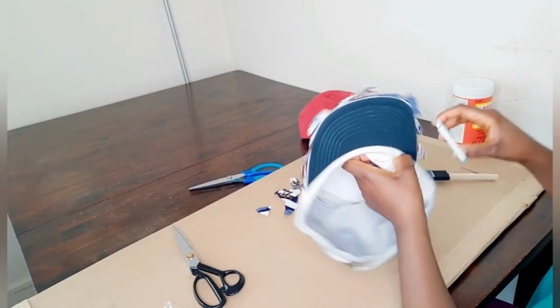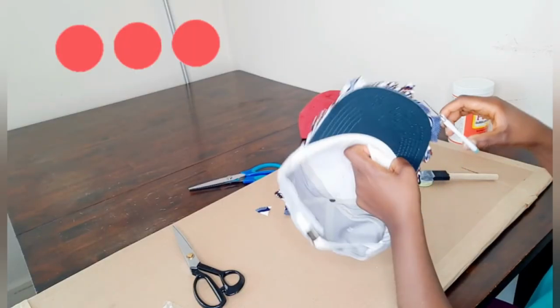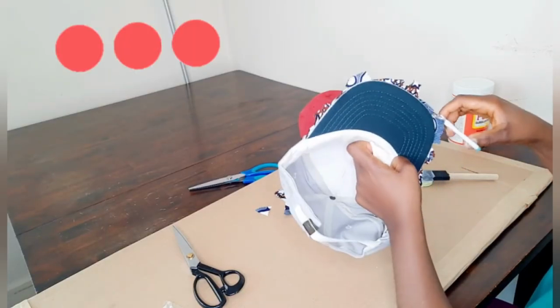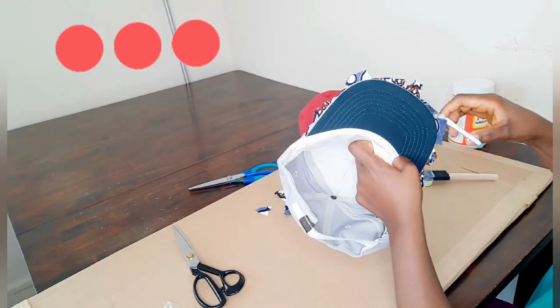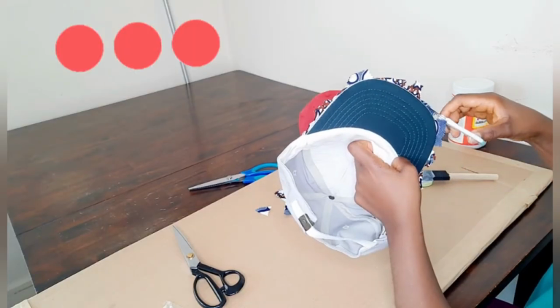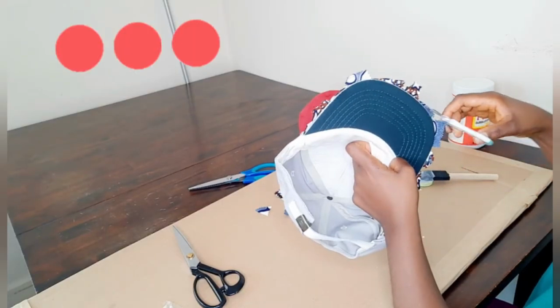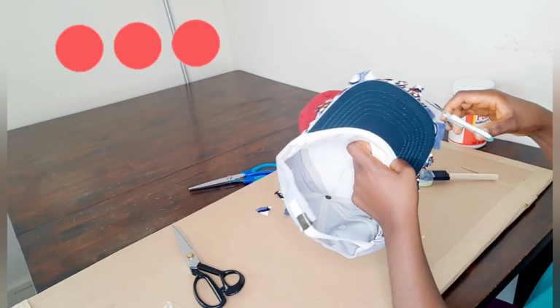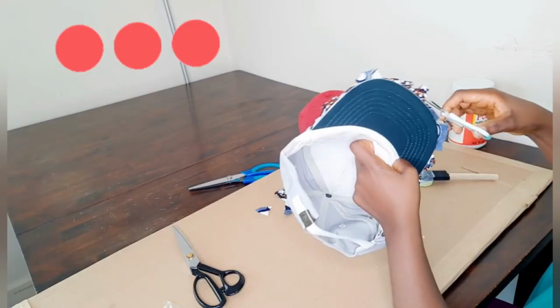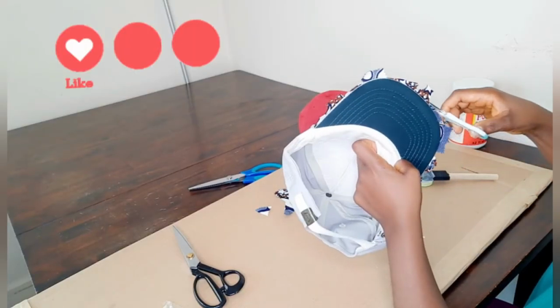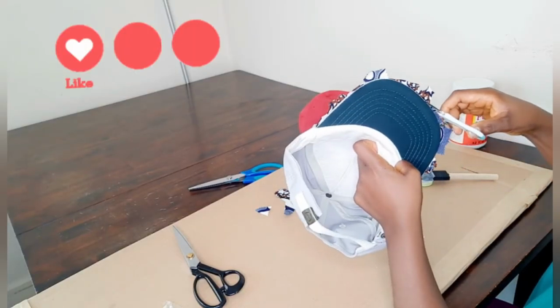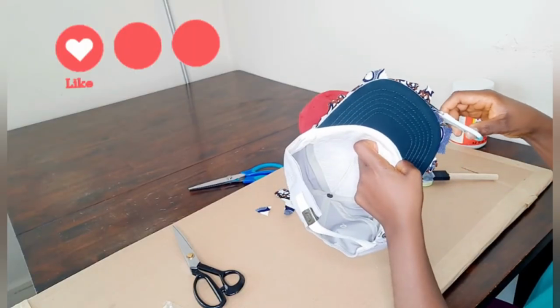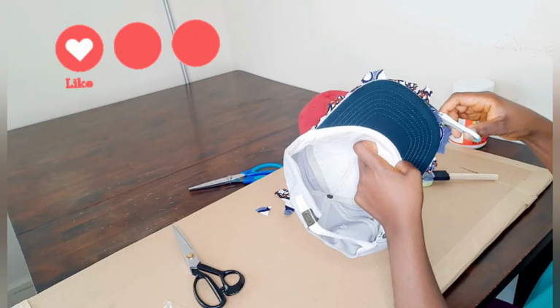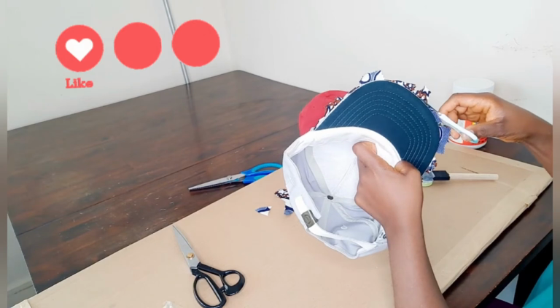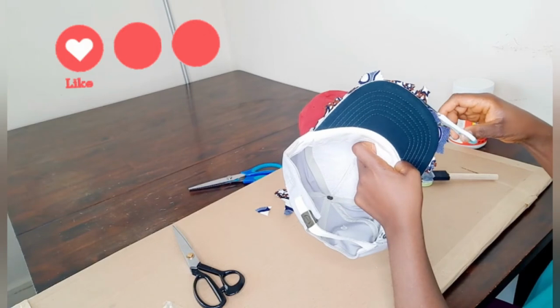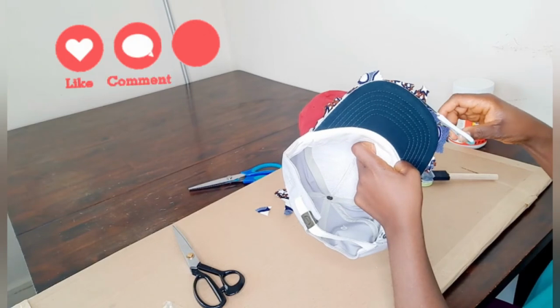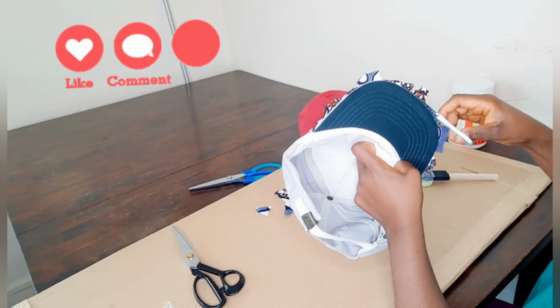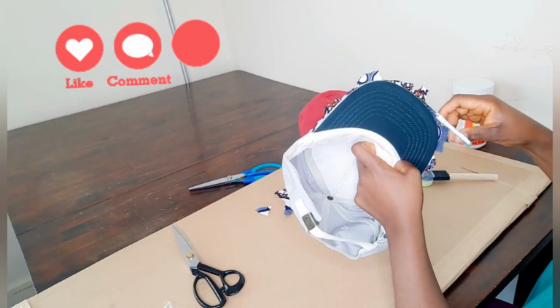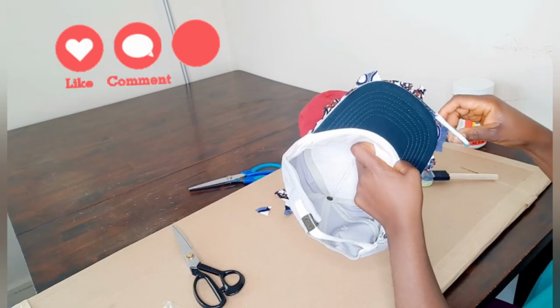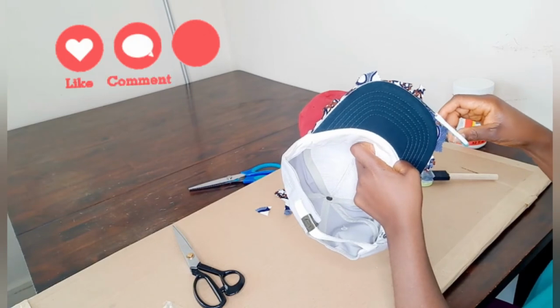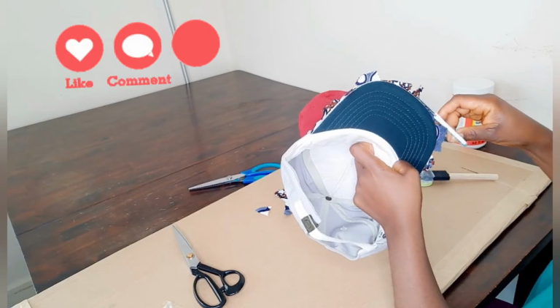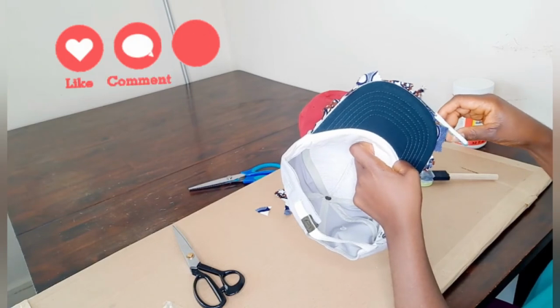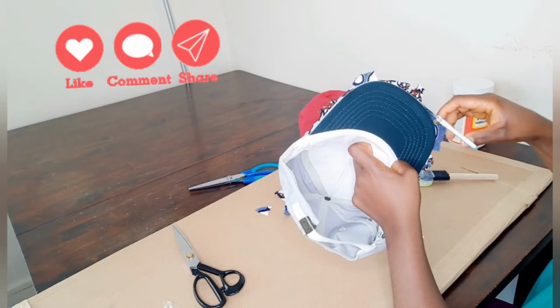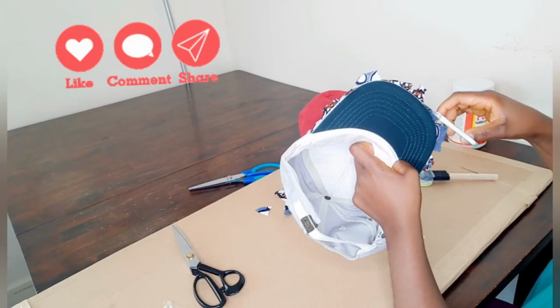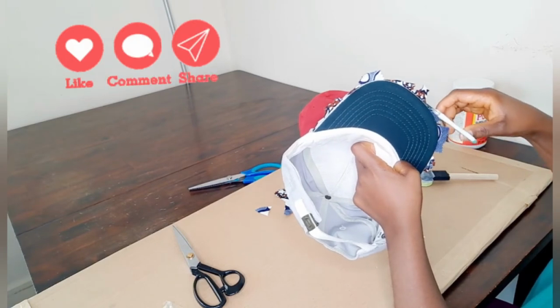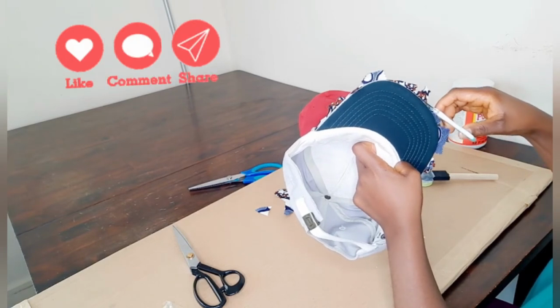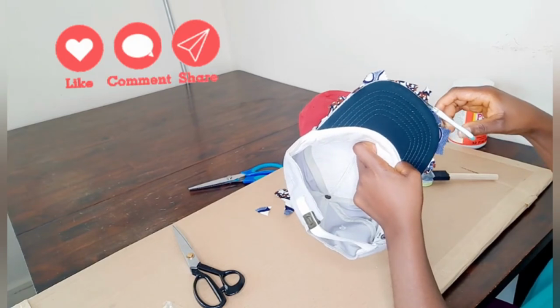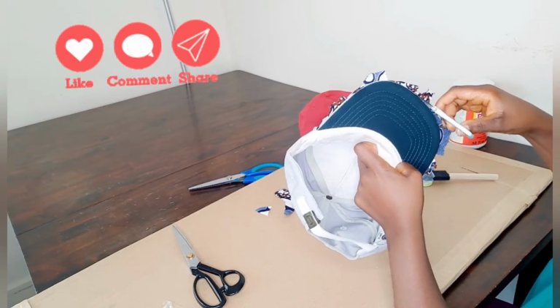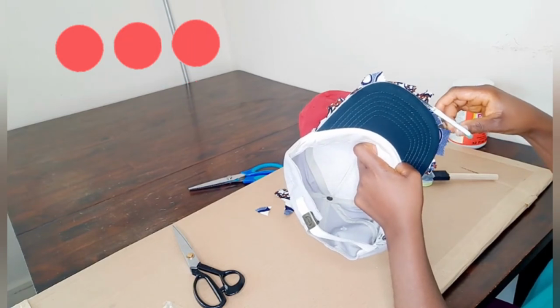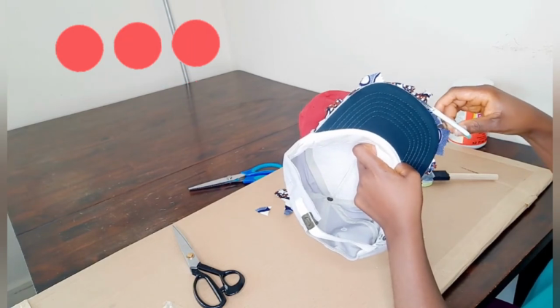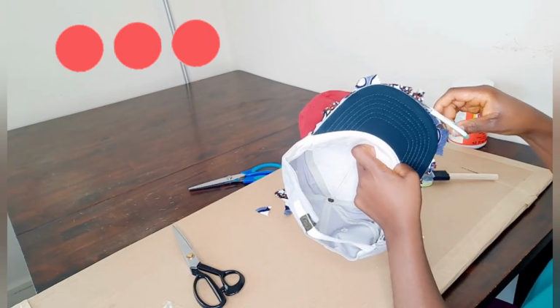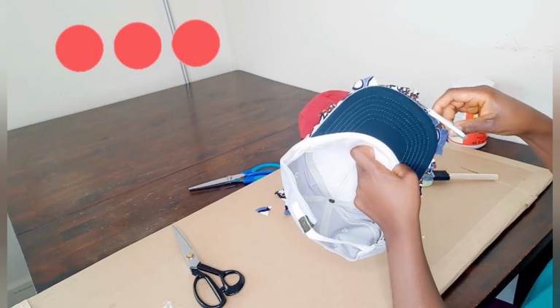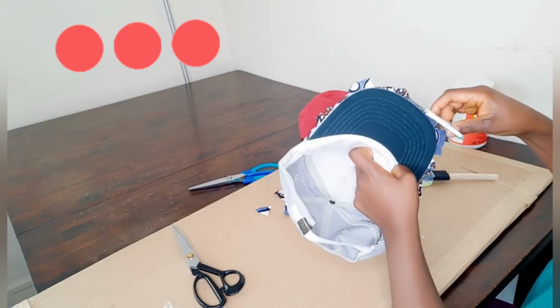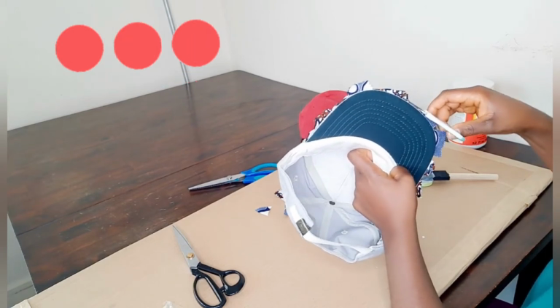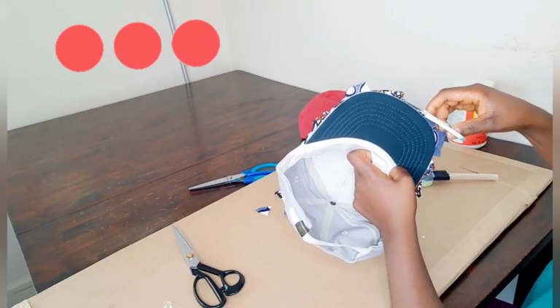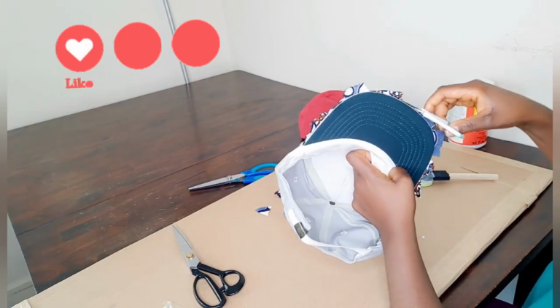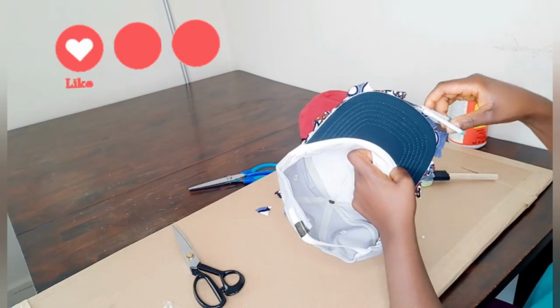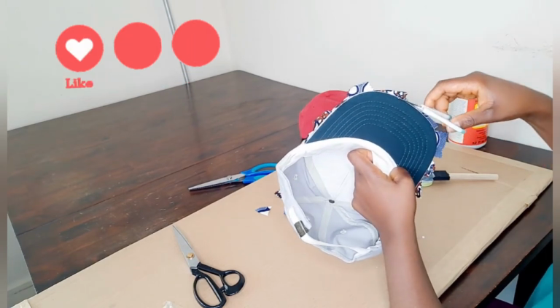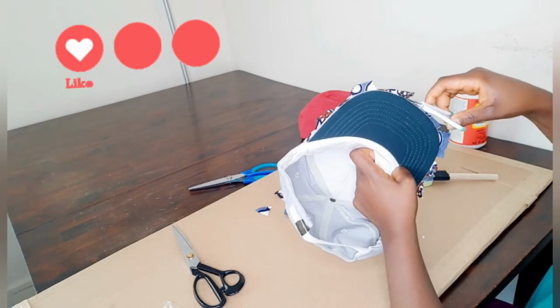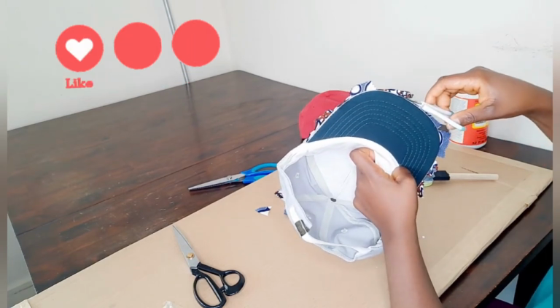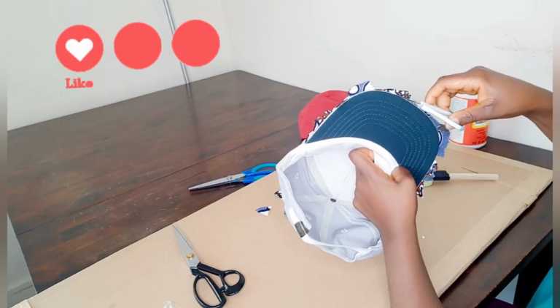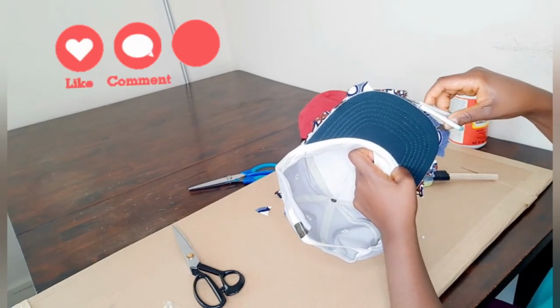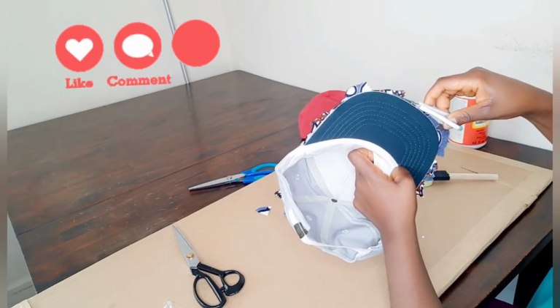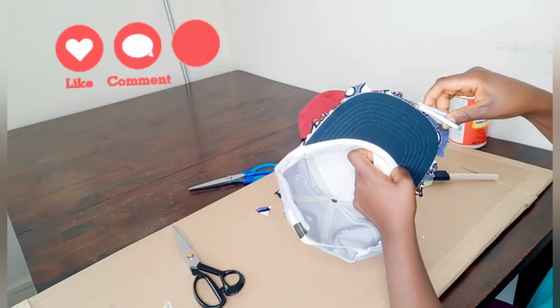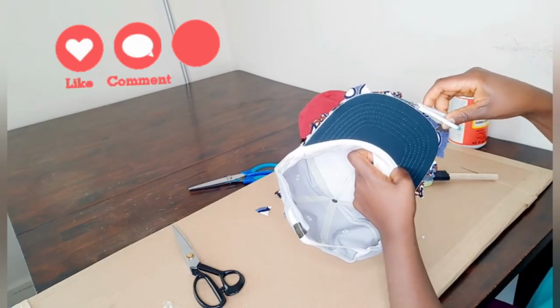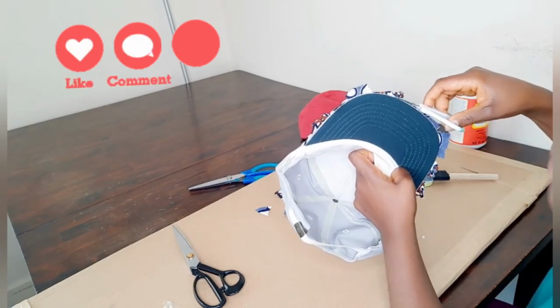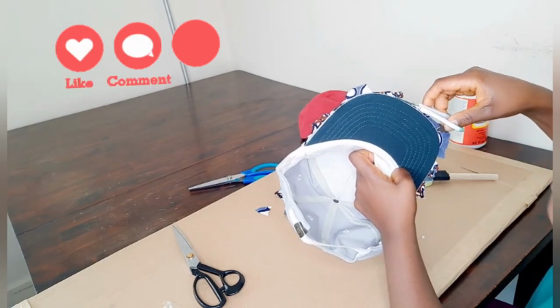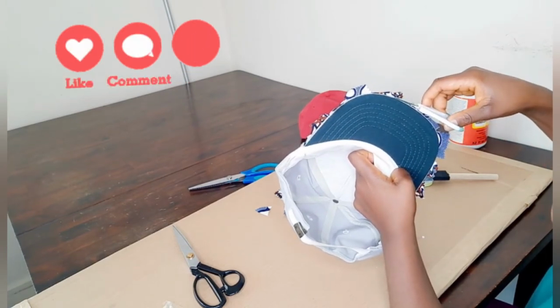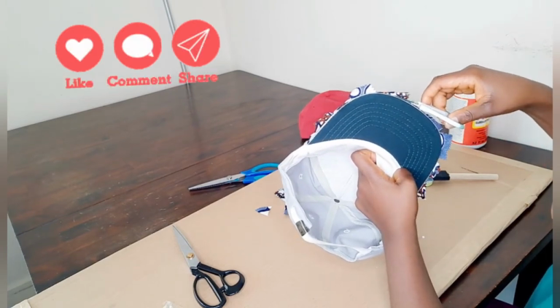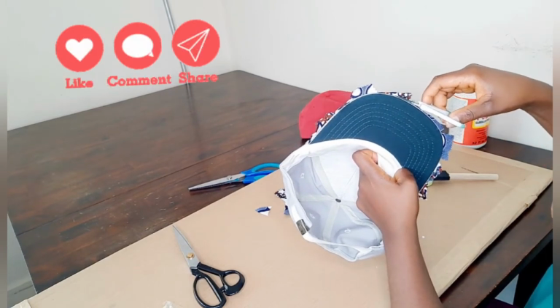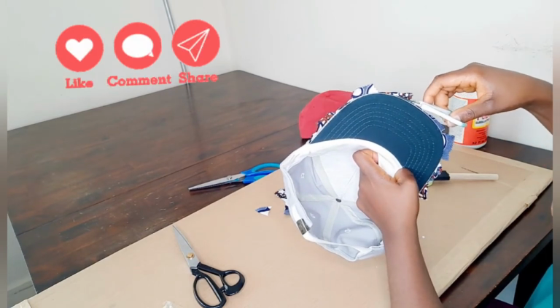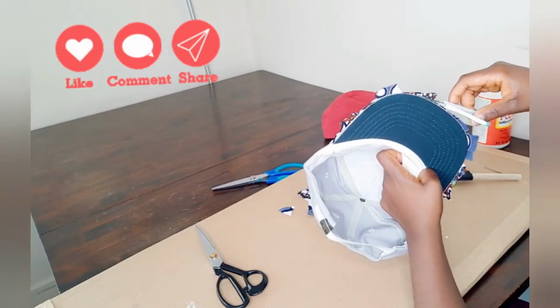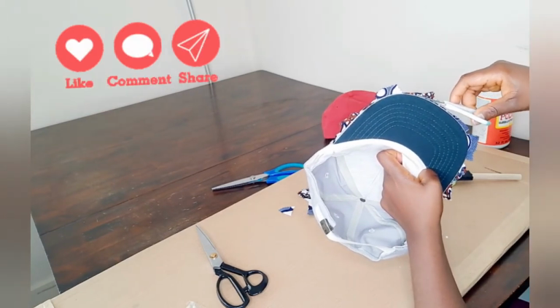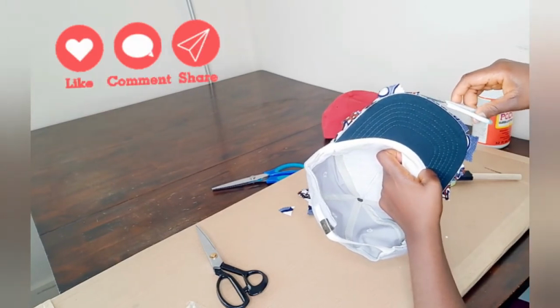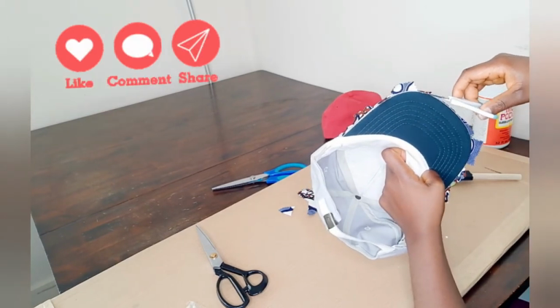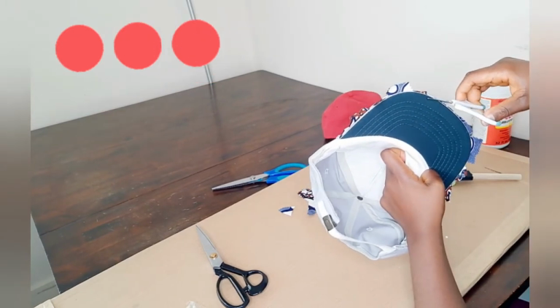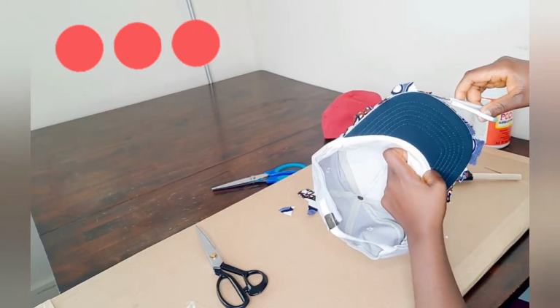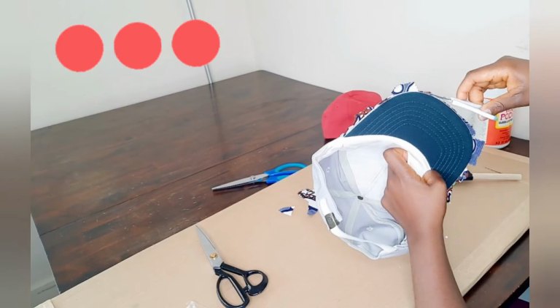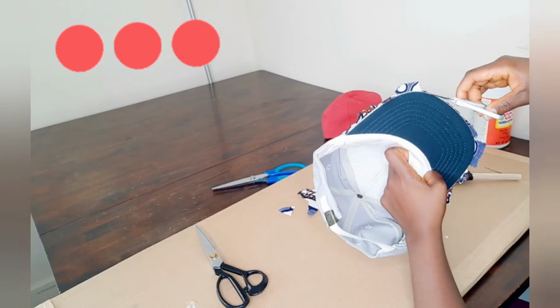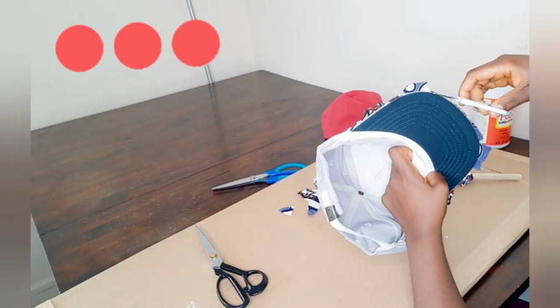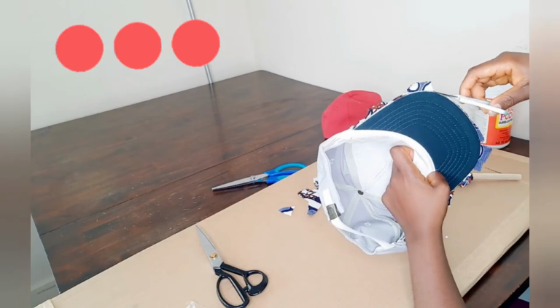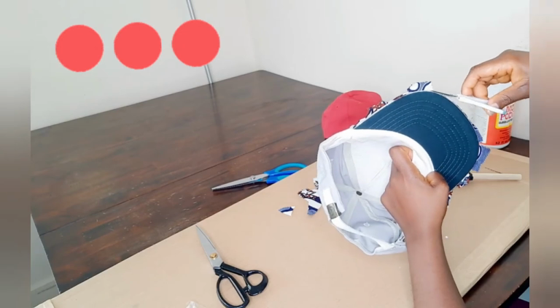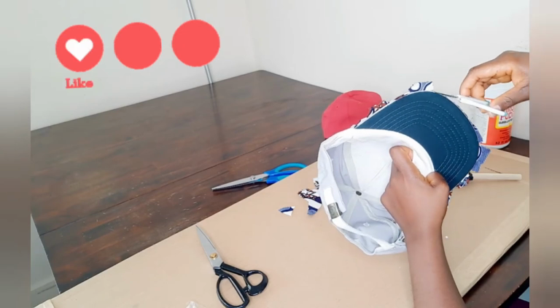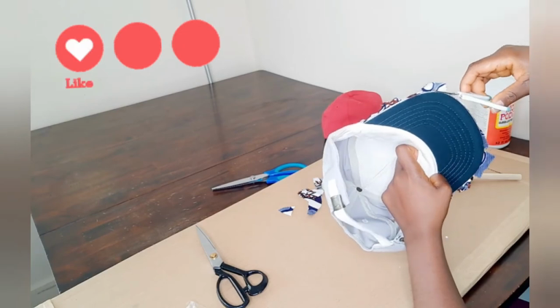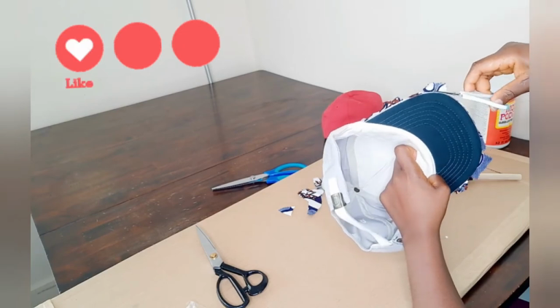This is the final stage of our project. I'm going to cut out the excess fabric, let the hat dry, and we are all done.